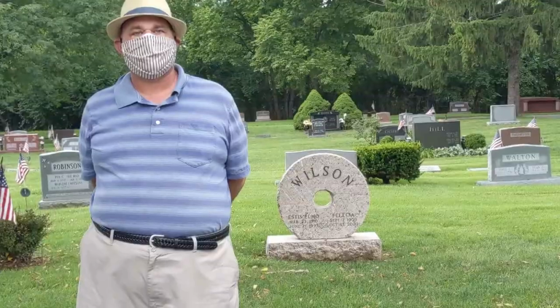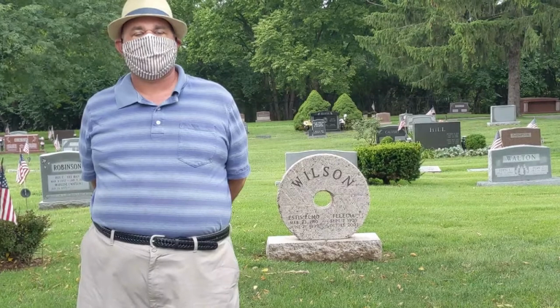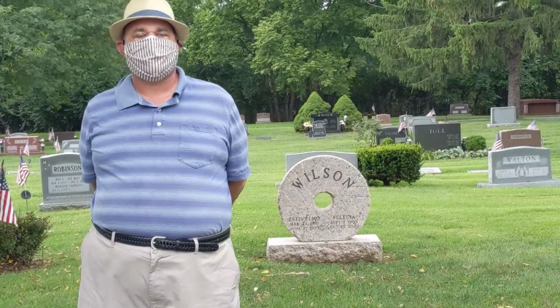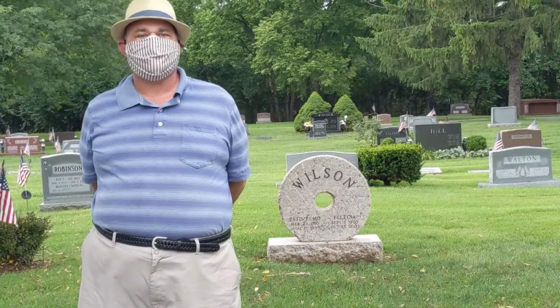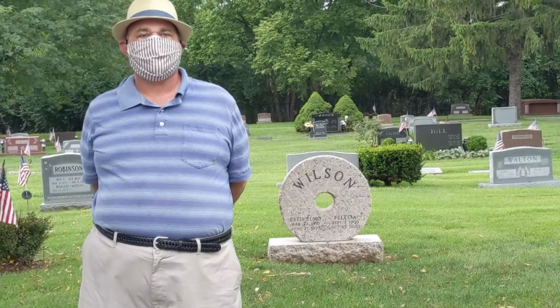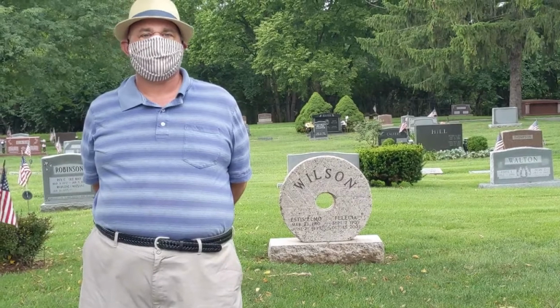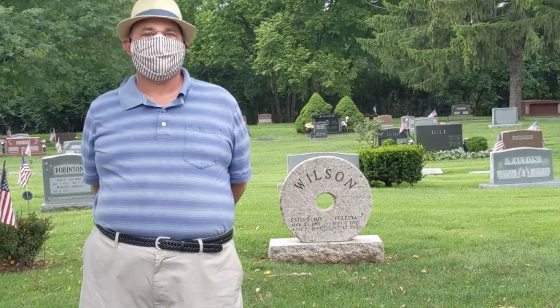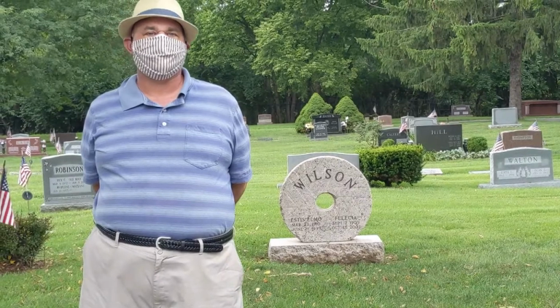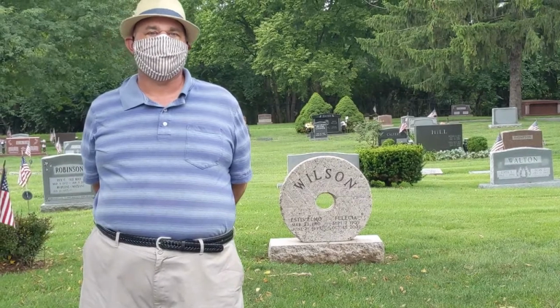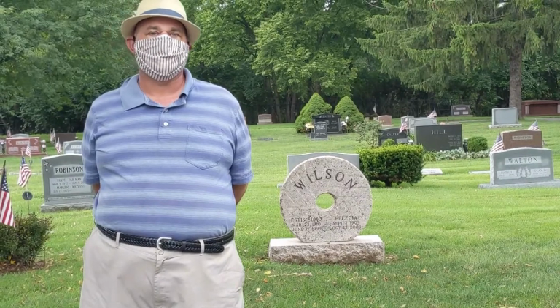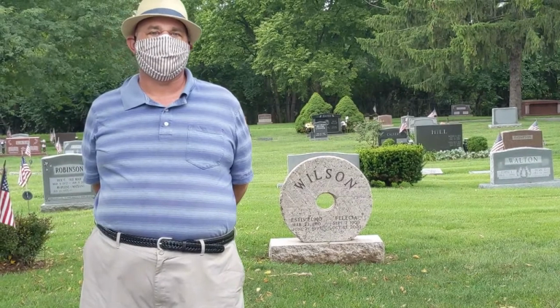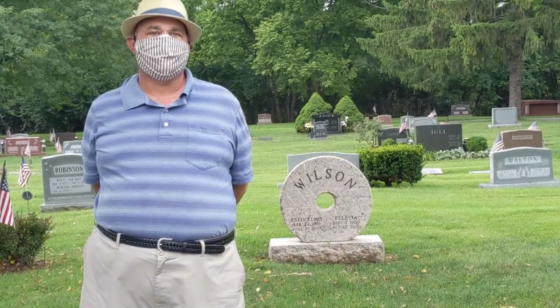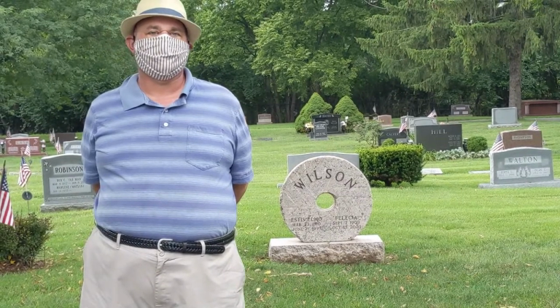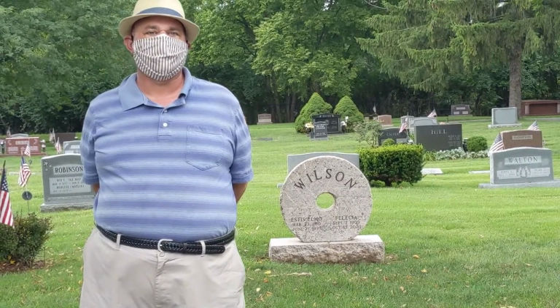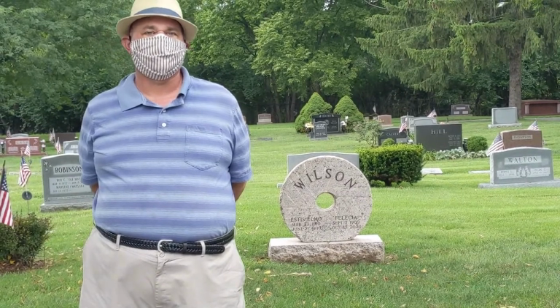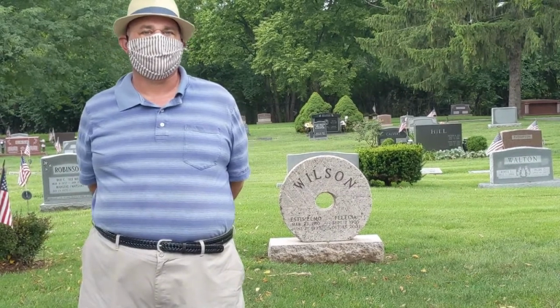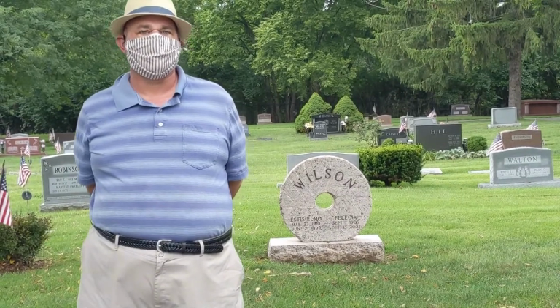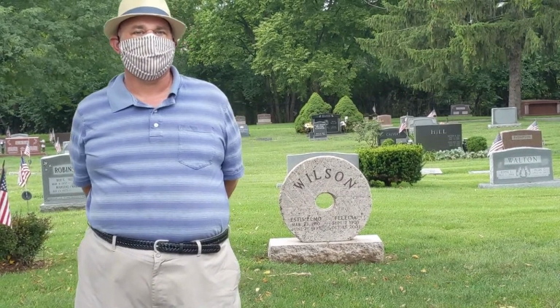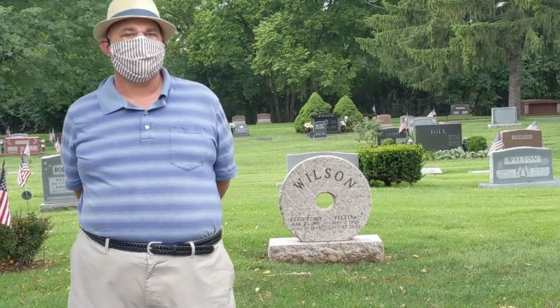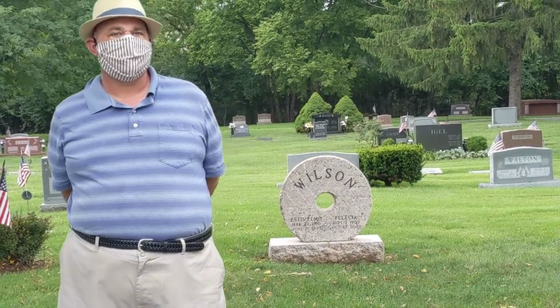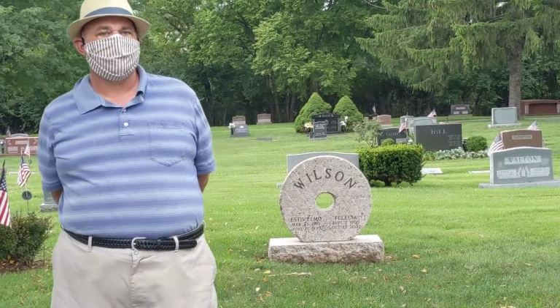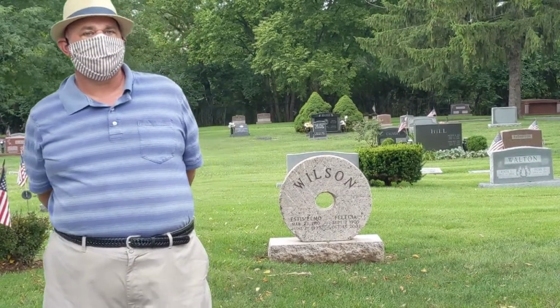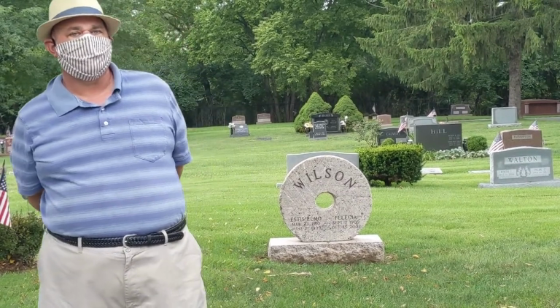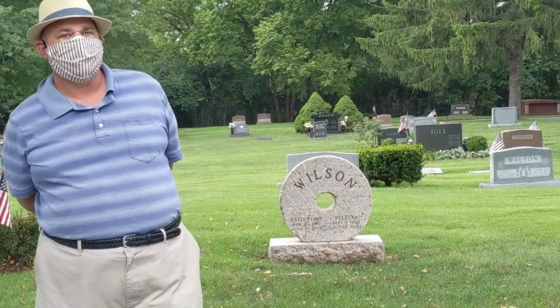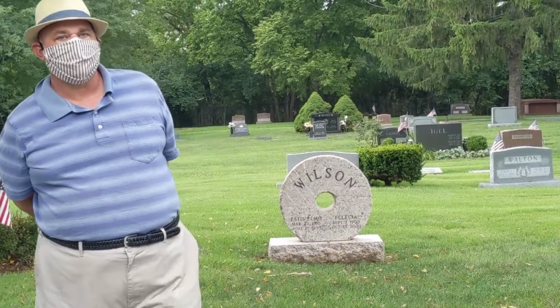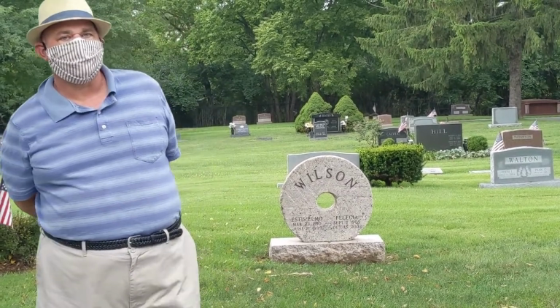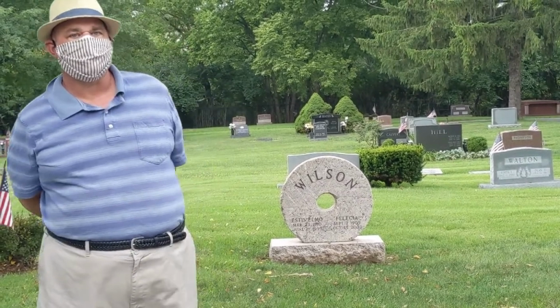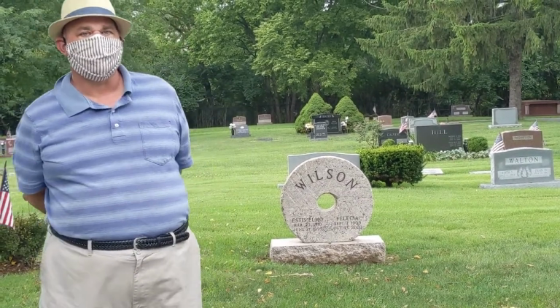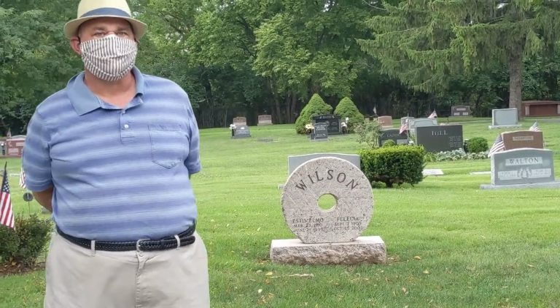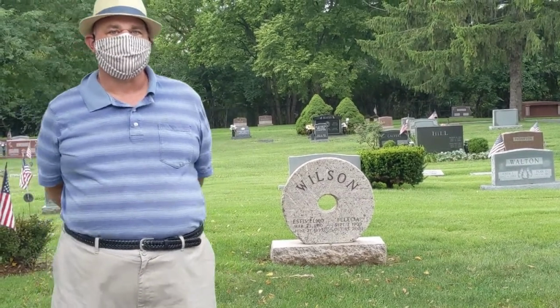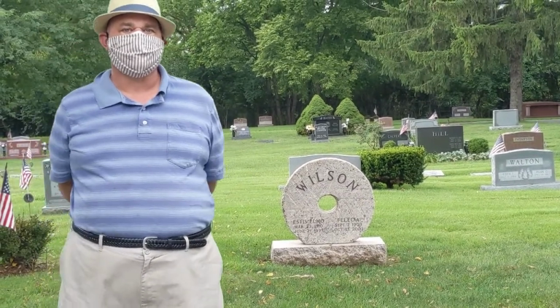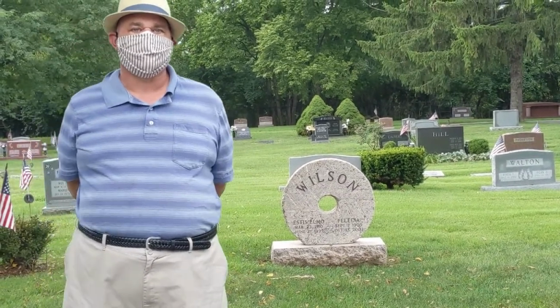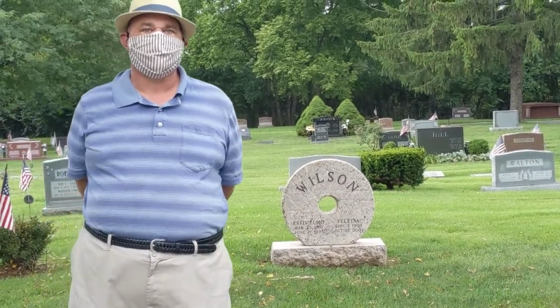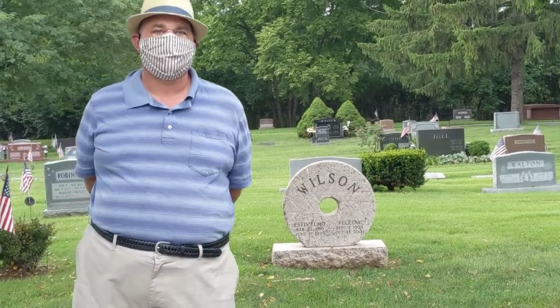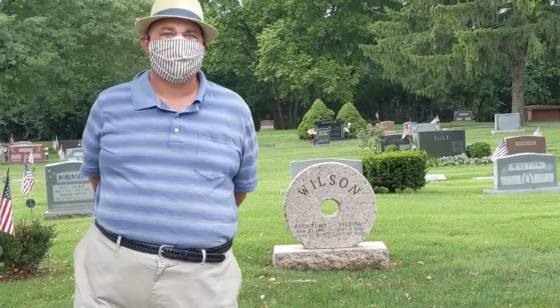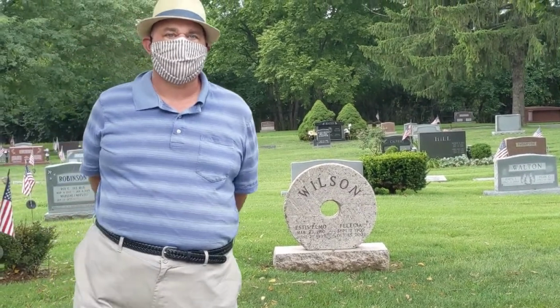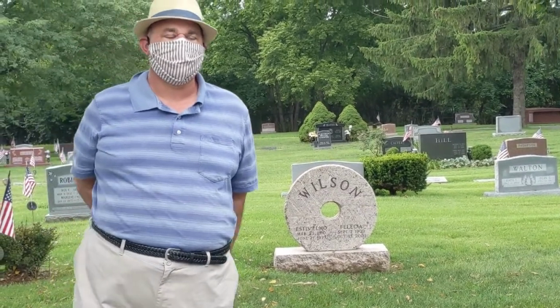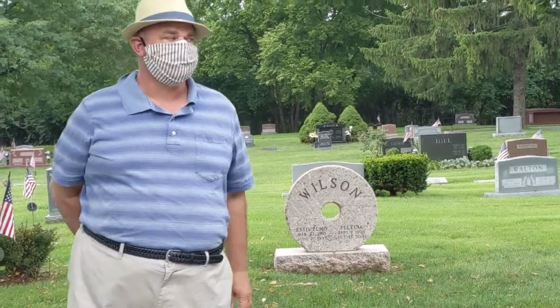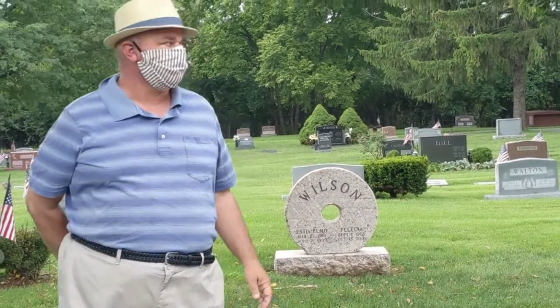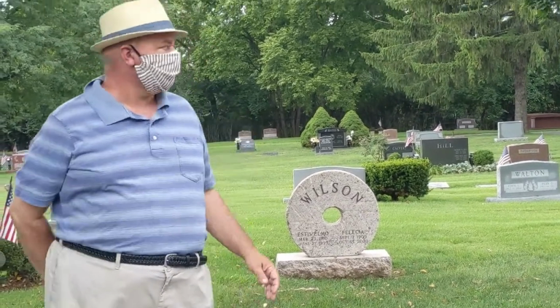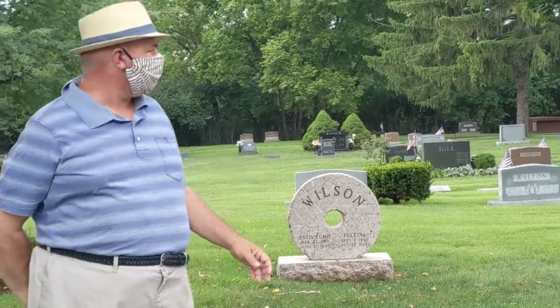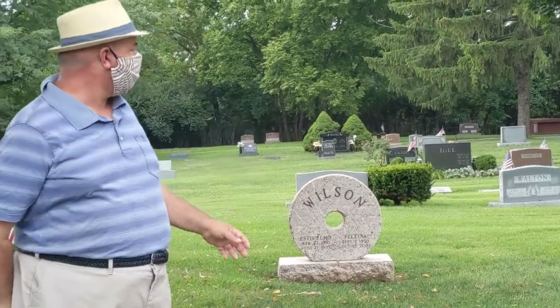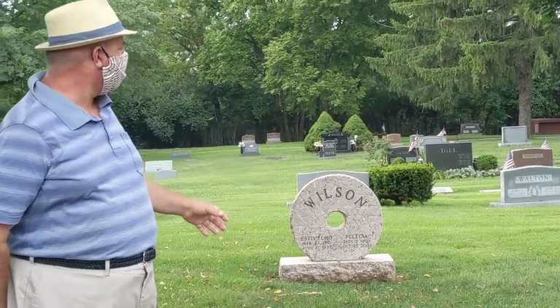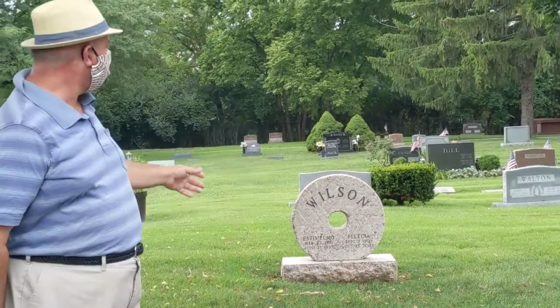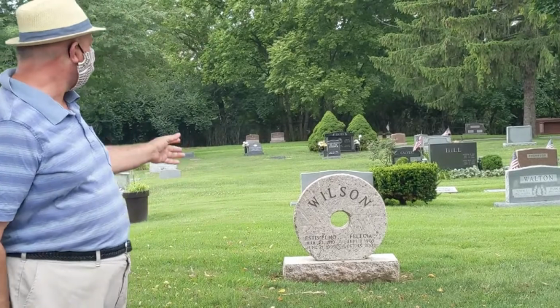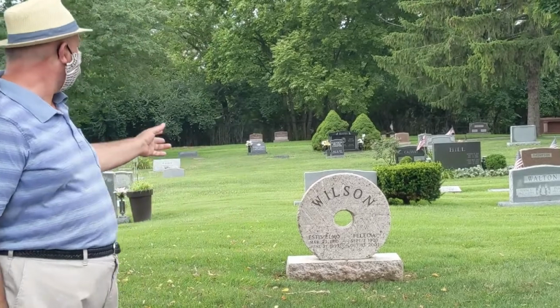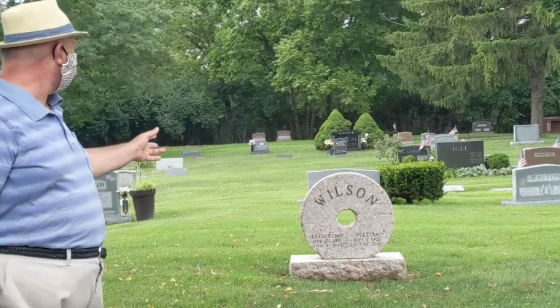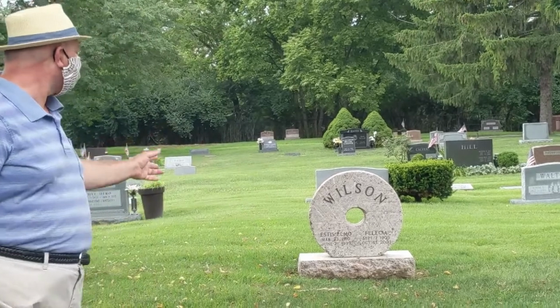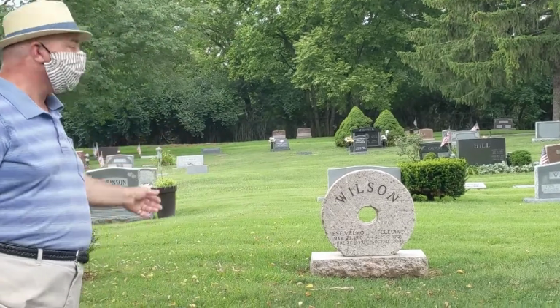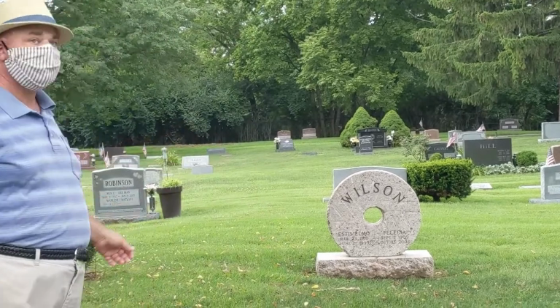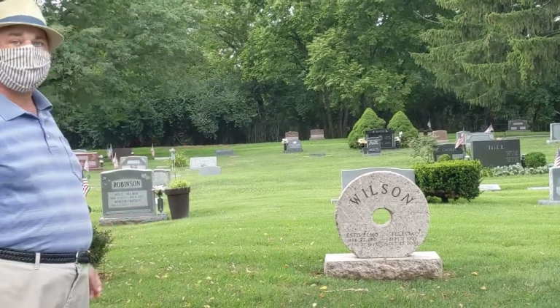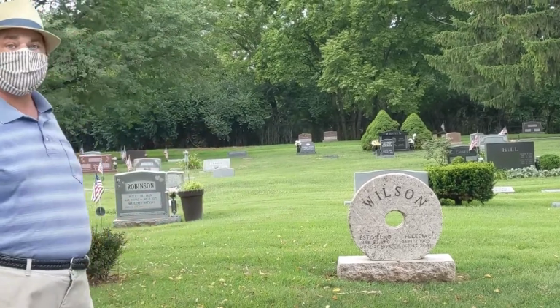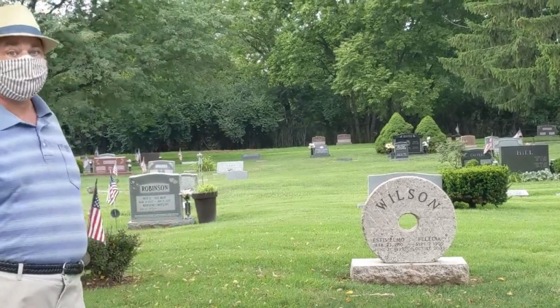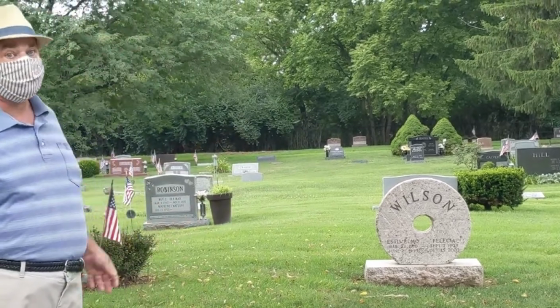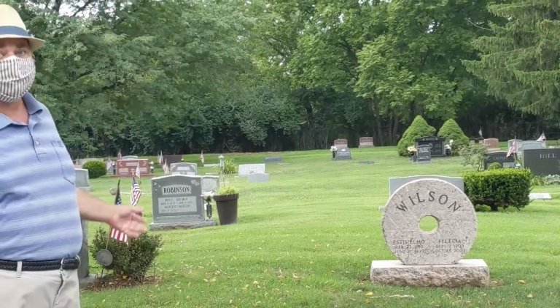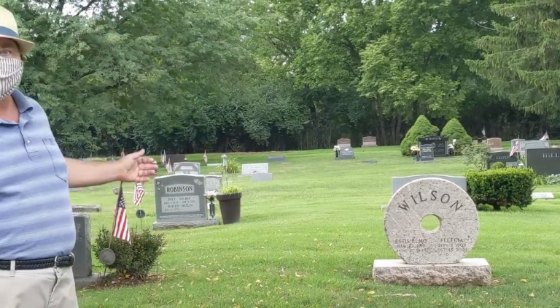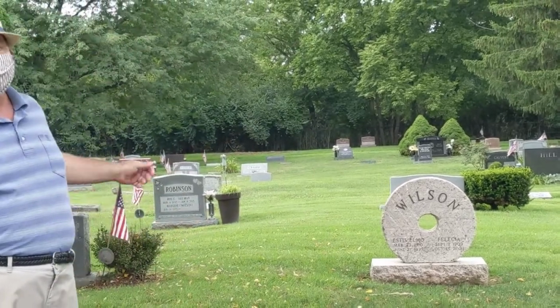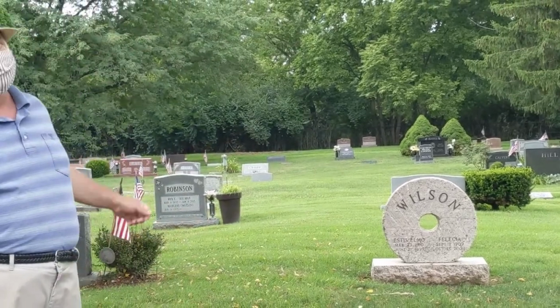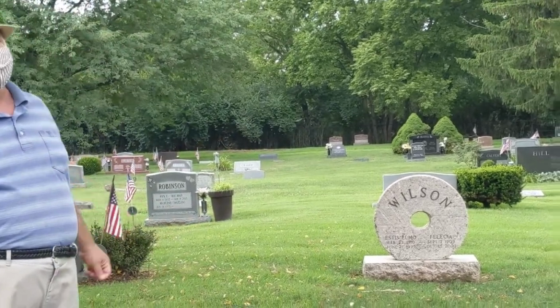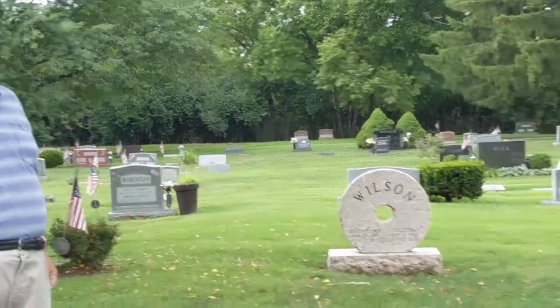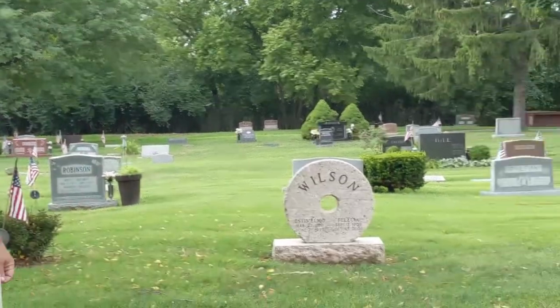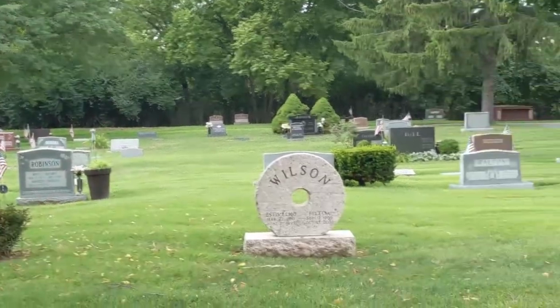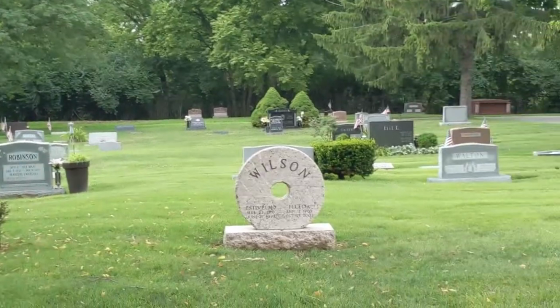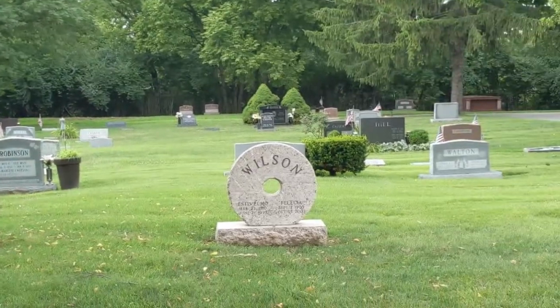In Section B1 of Rose Hill, we have the Wilson Headstone. As you notice, dude must have really loved donuts.